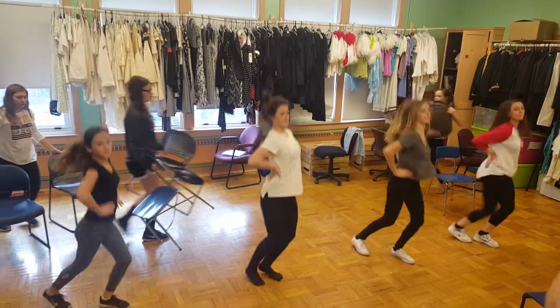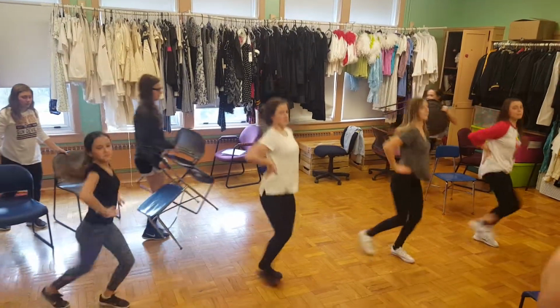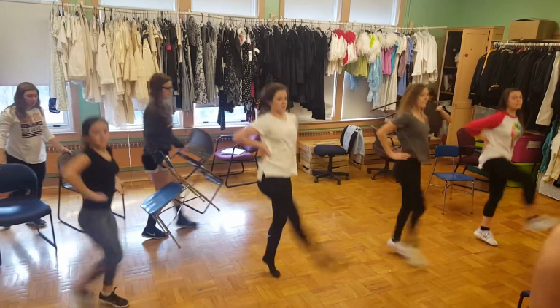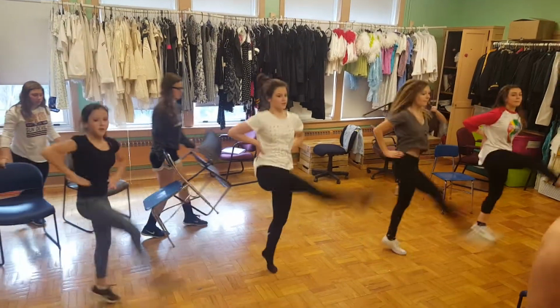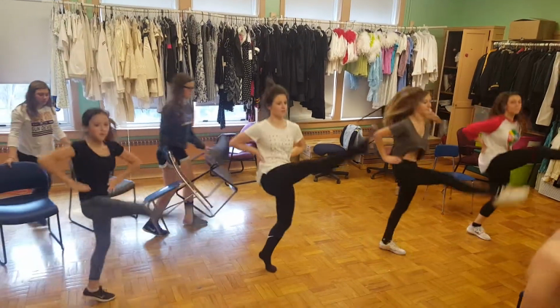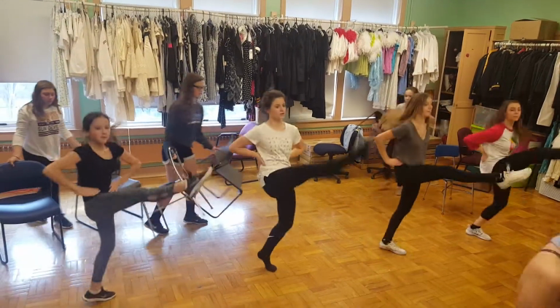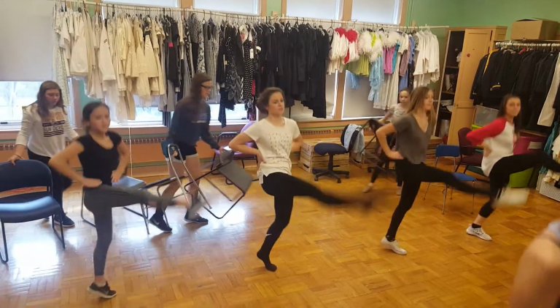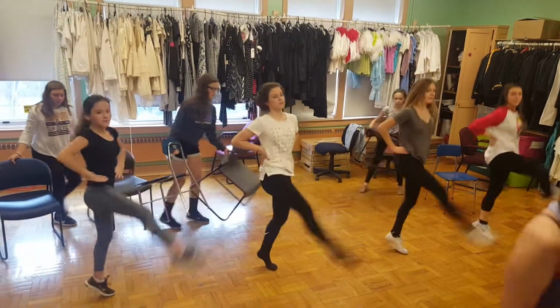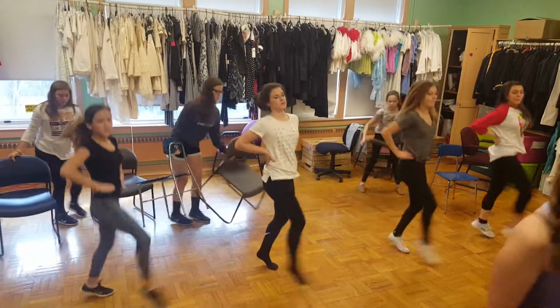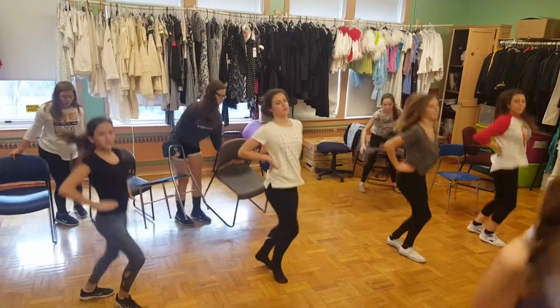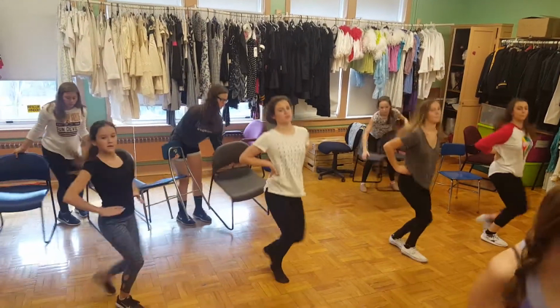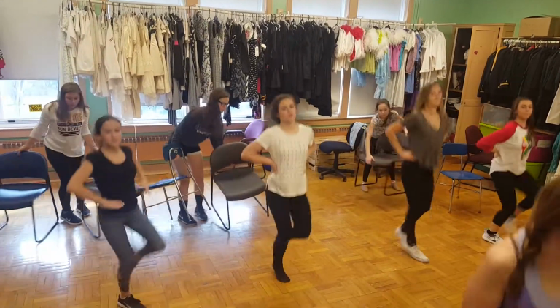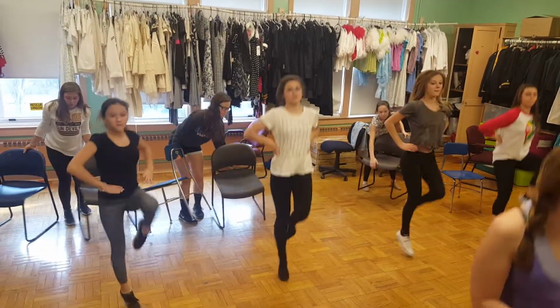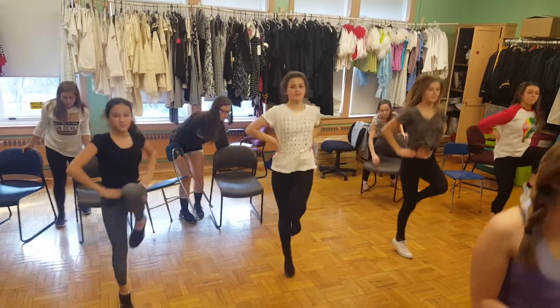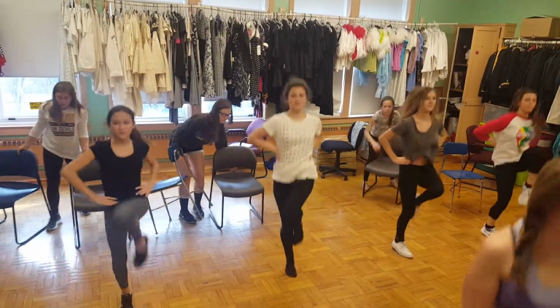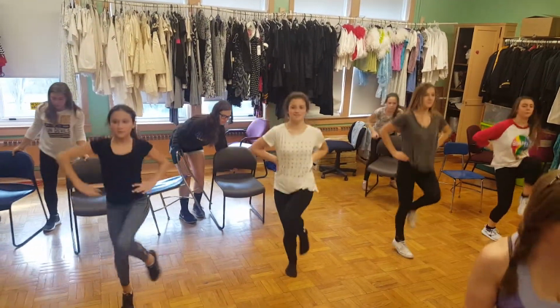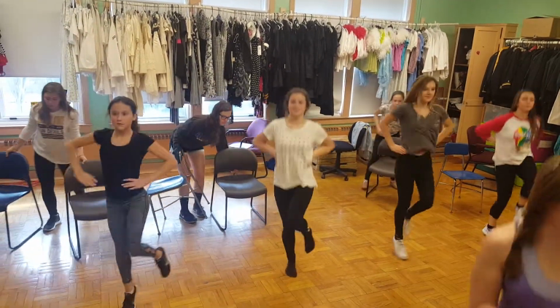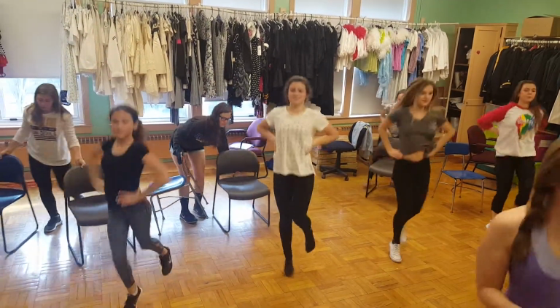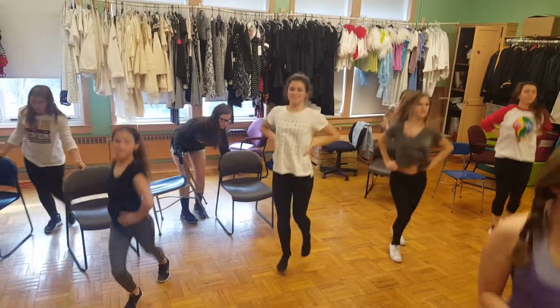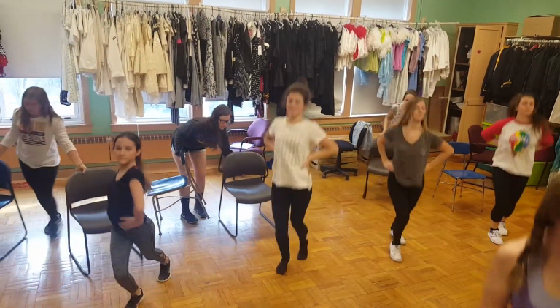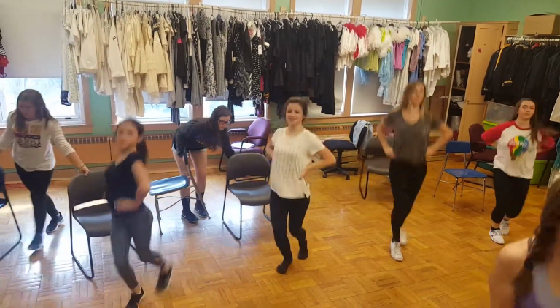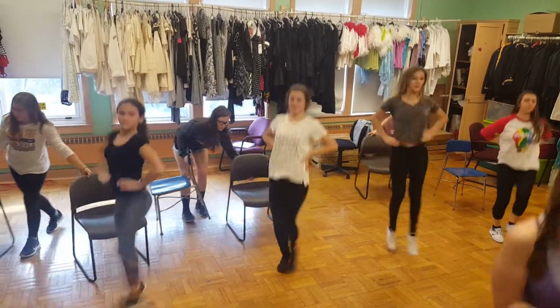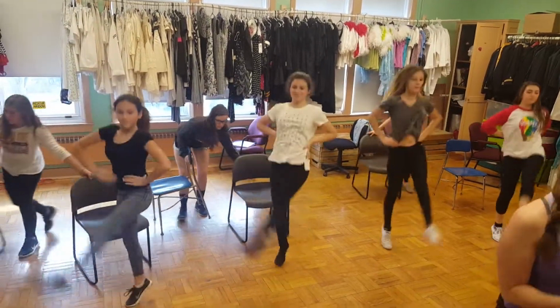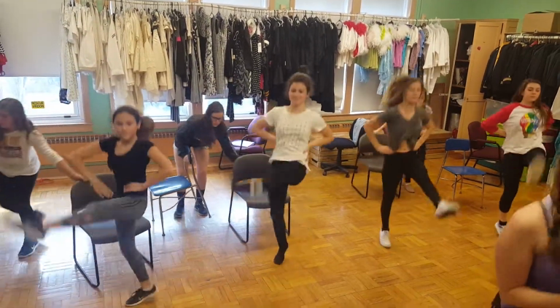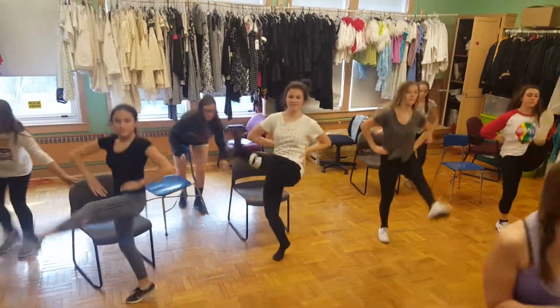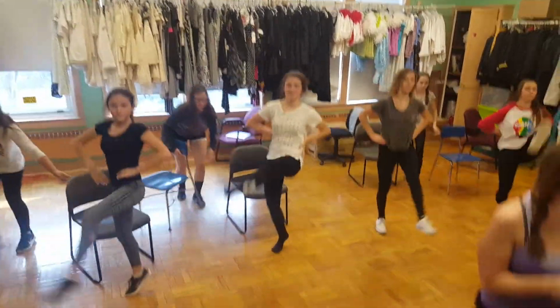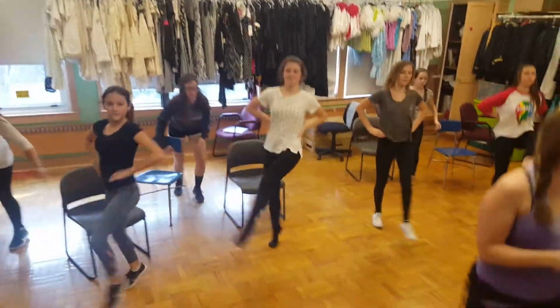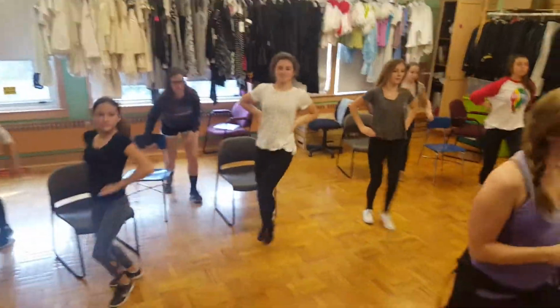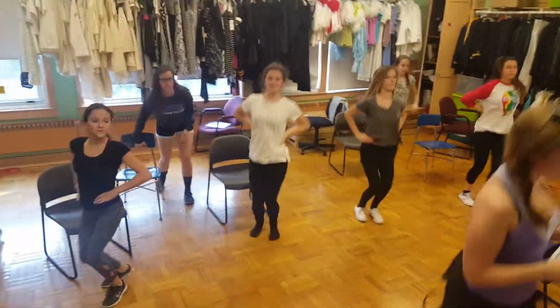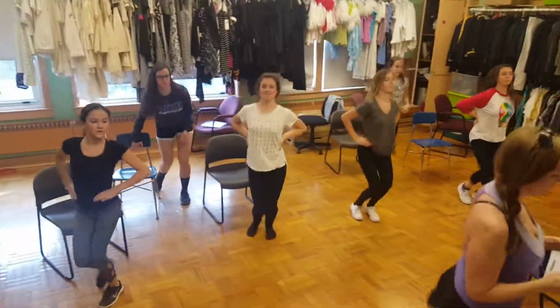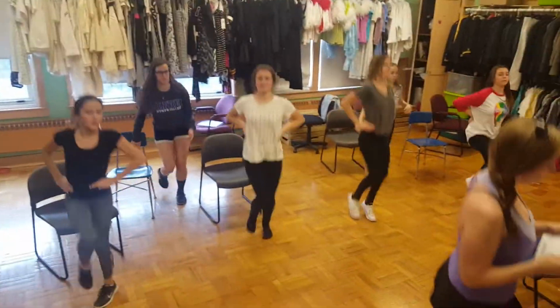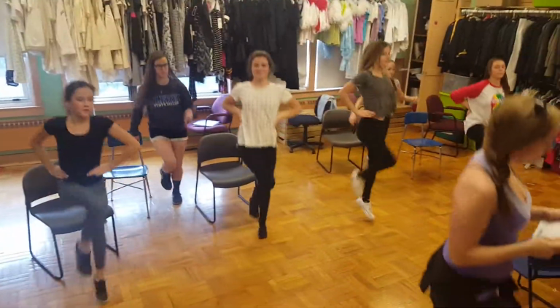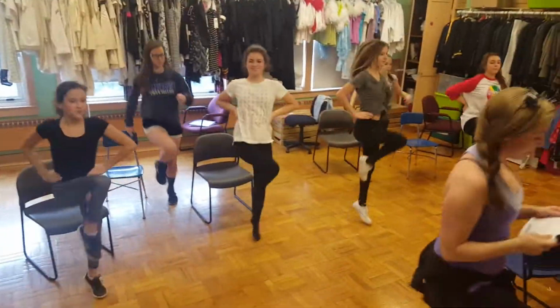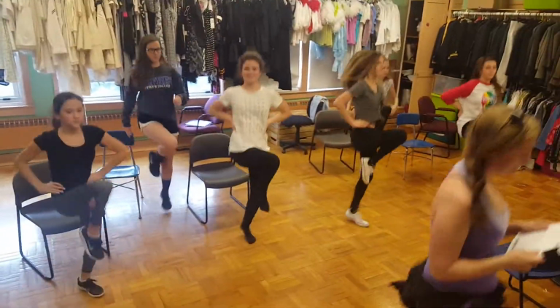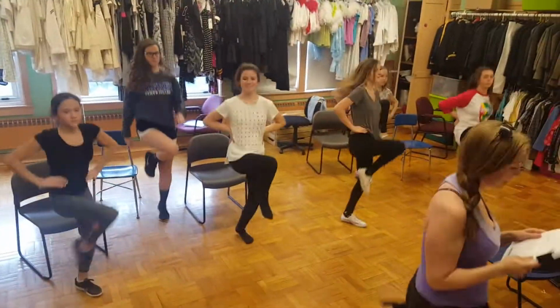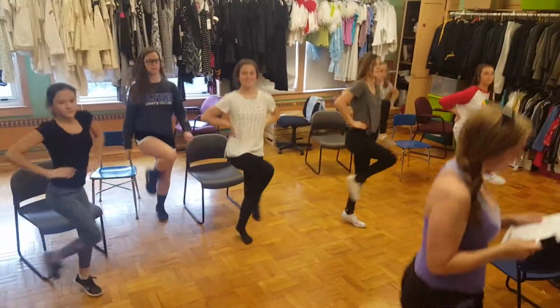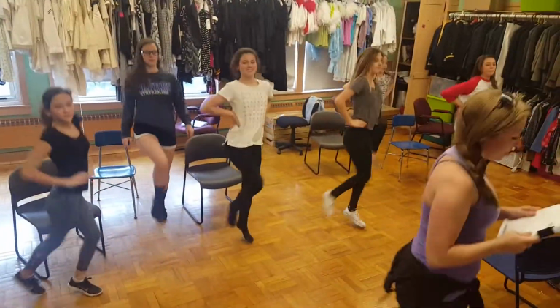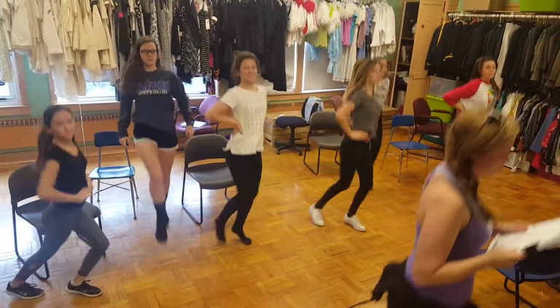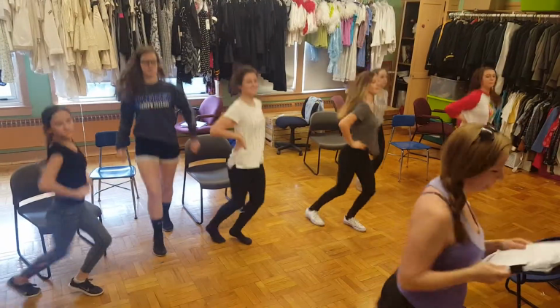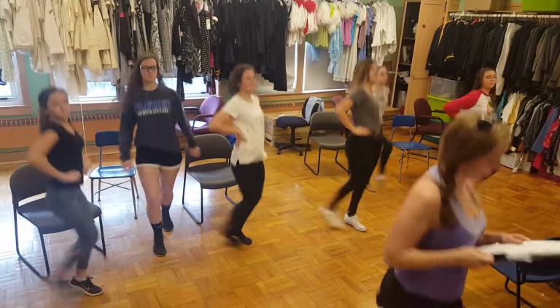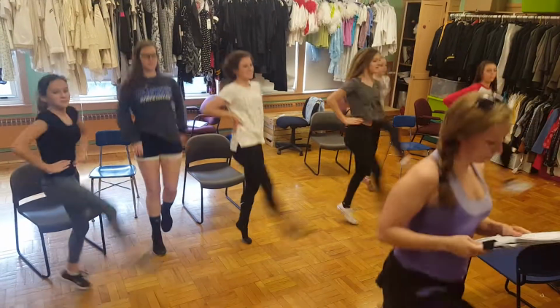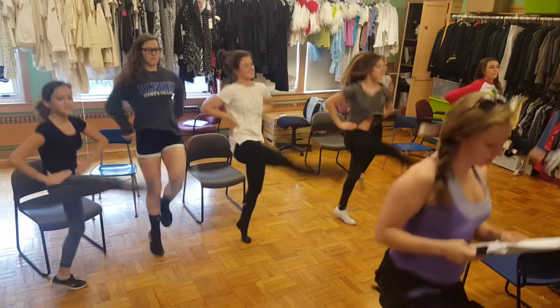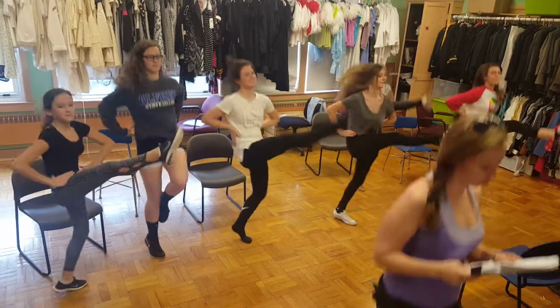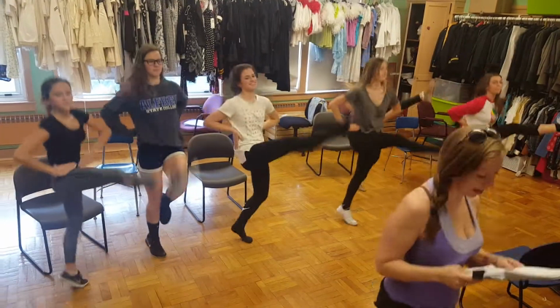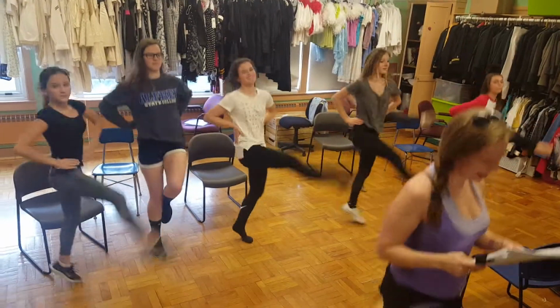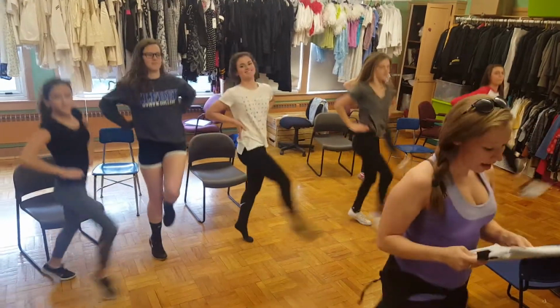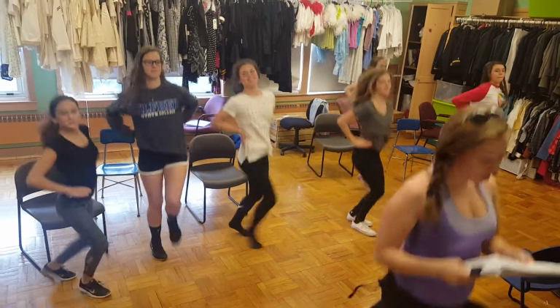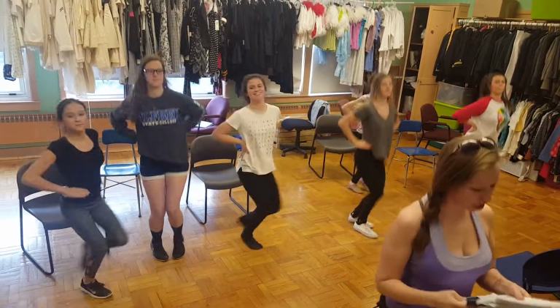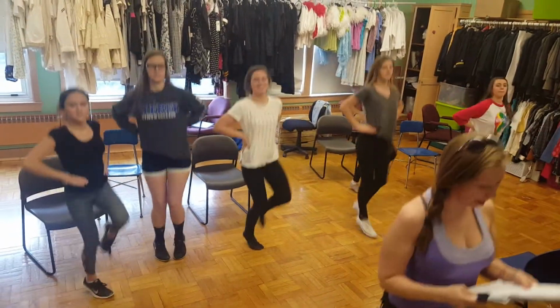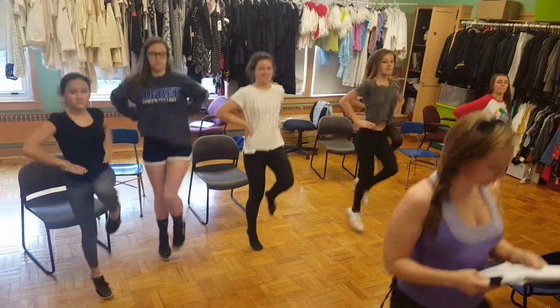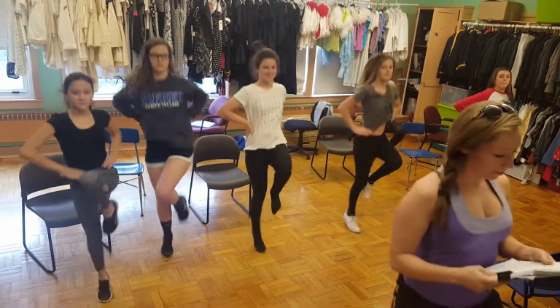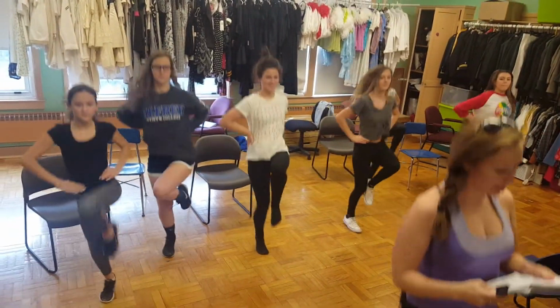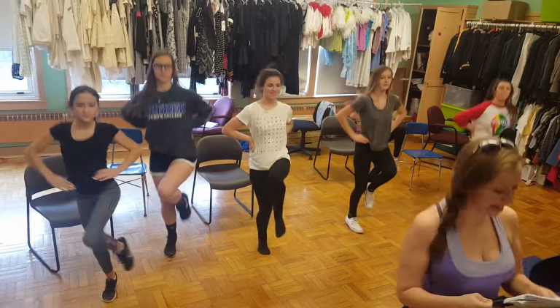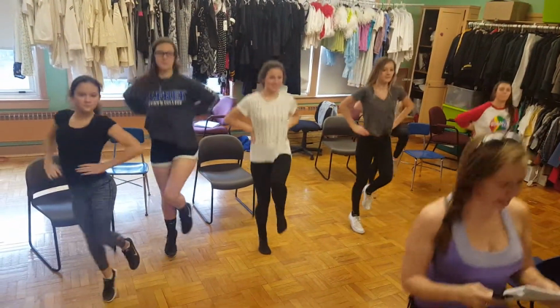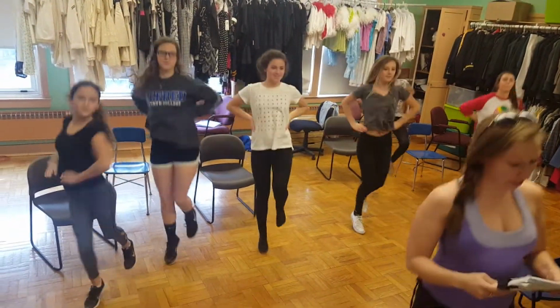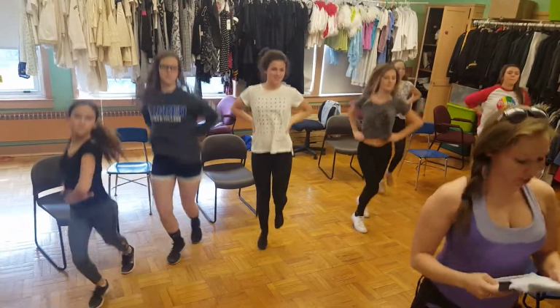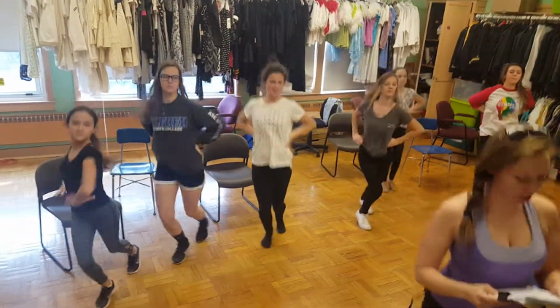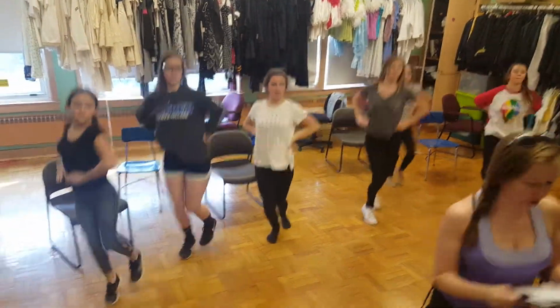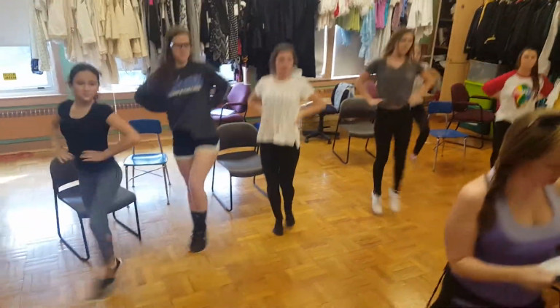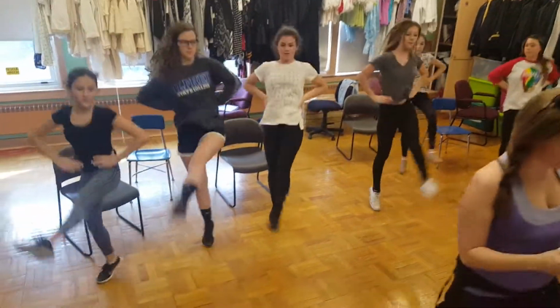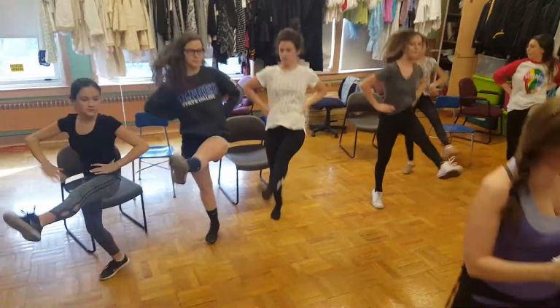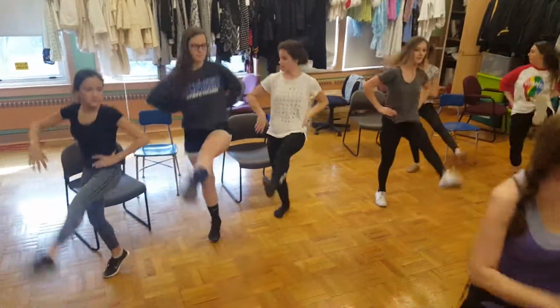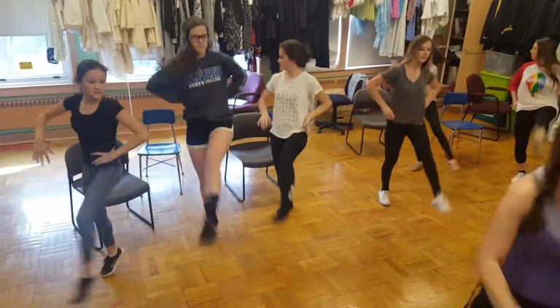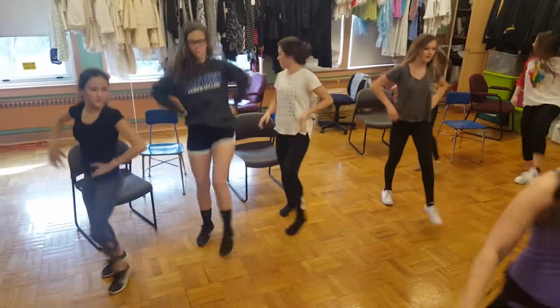Jump, straight, jump, knee, second round. Jump, knee, jump, straight, jump, knee, circle your chair.